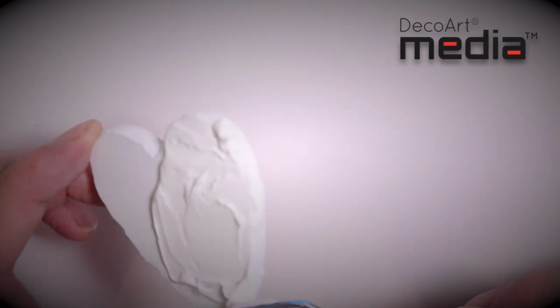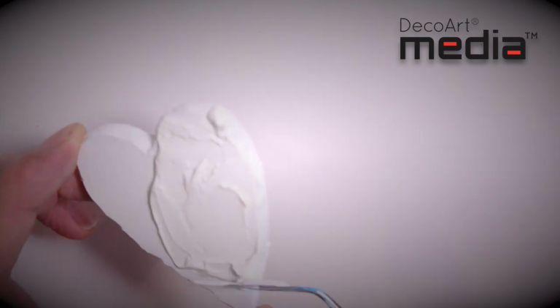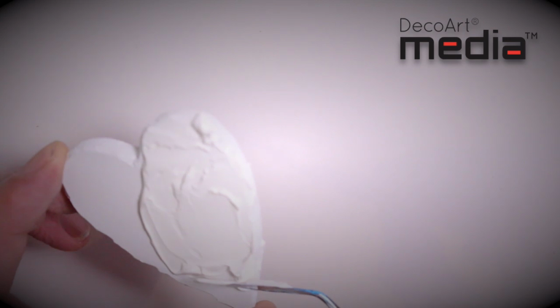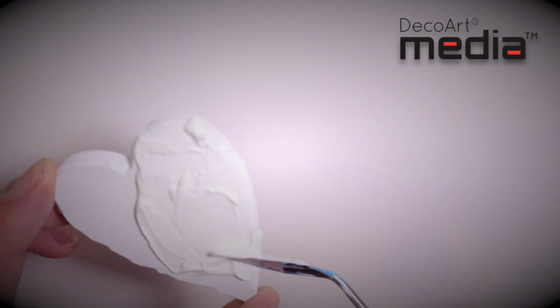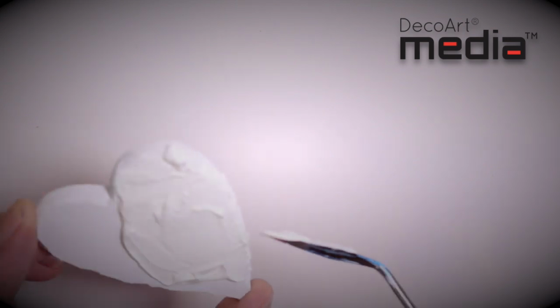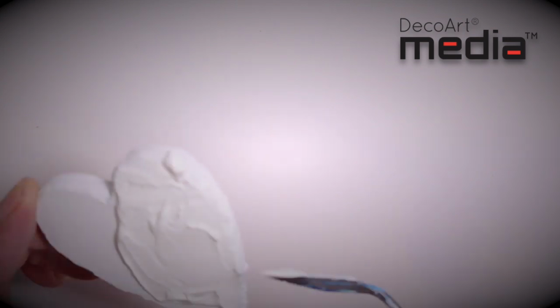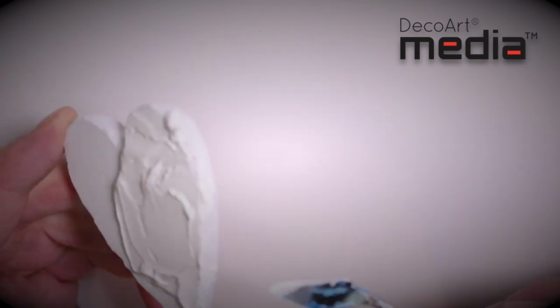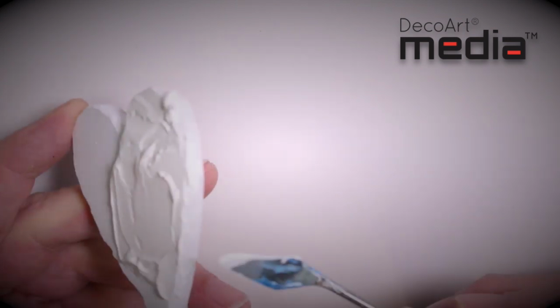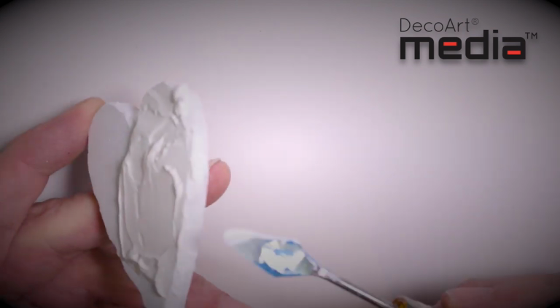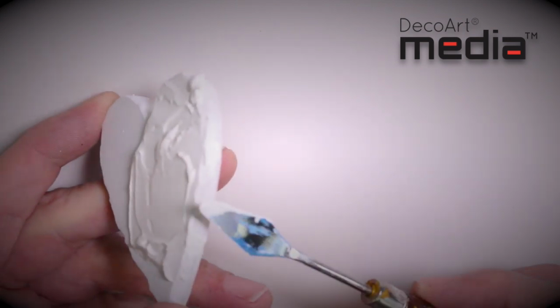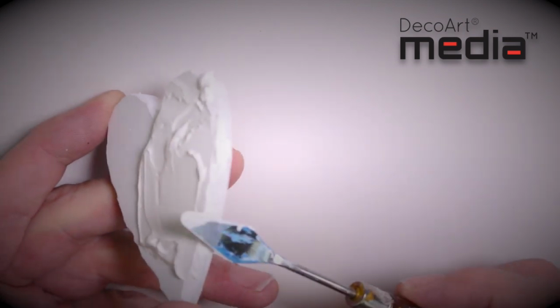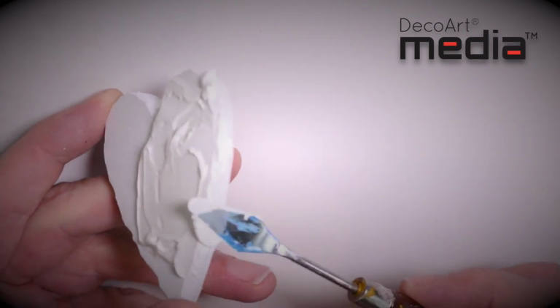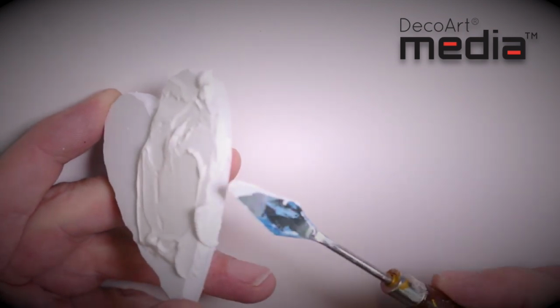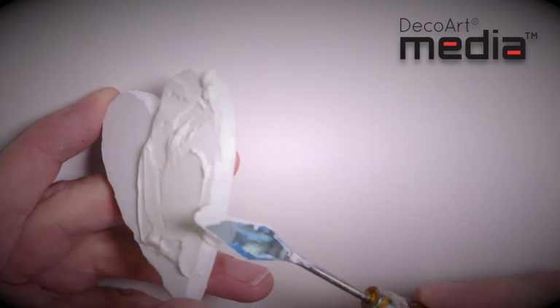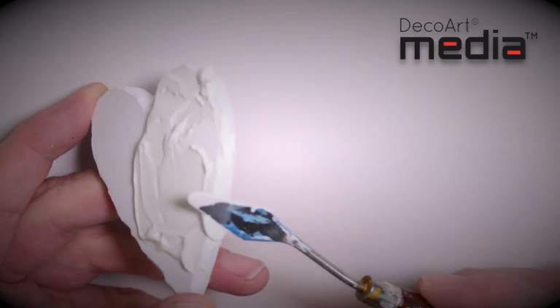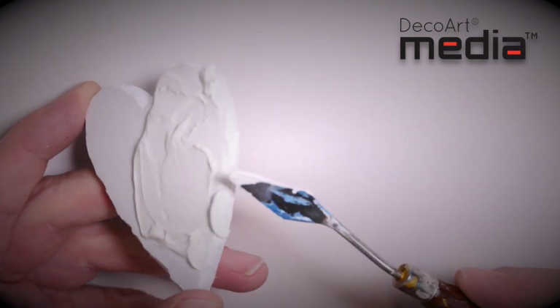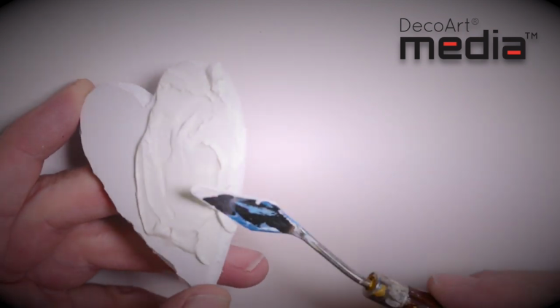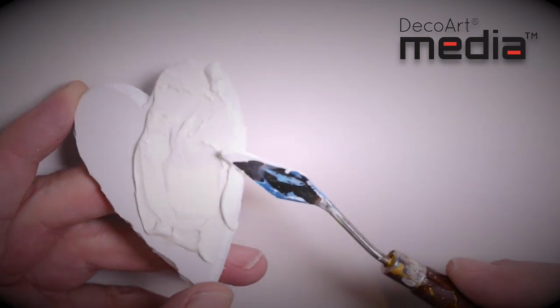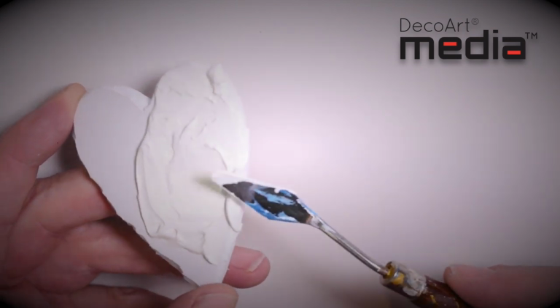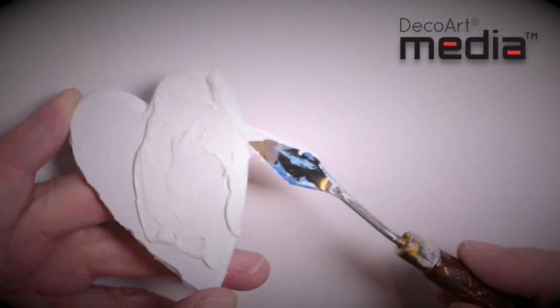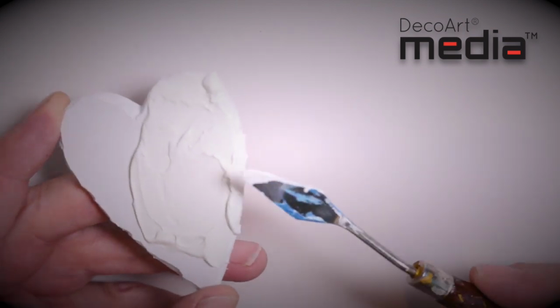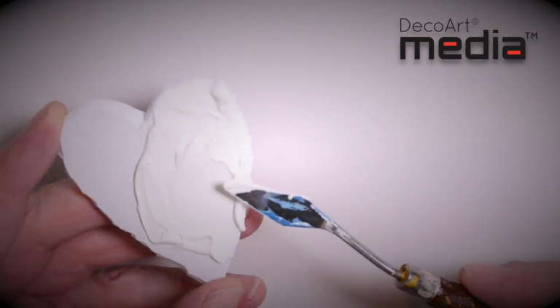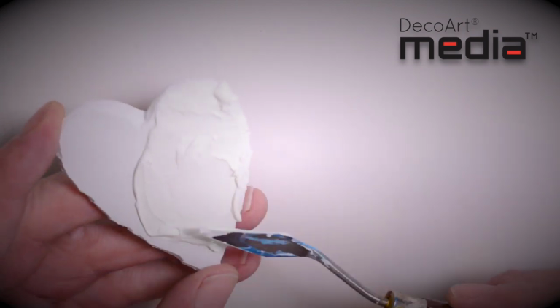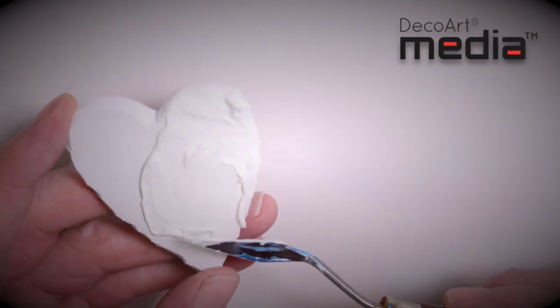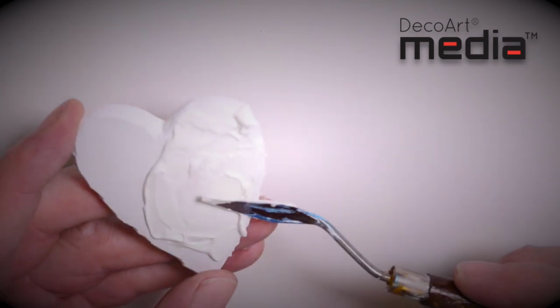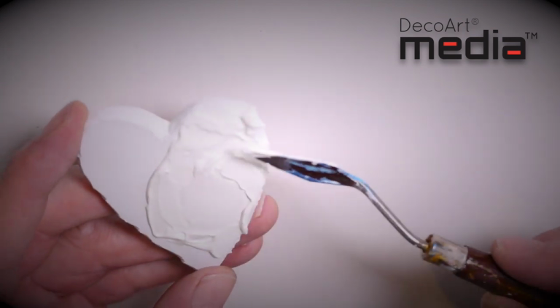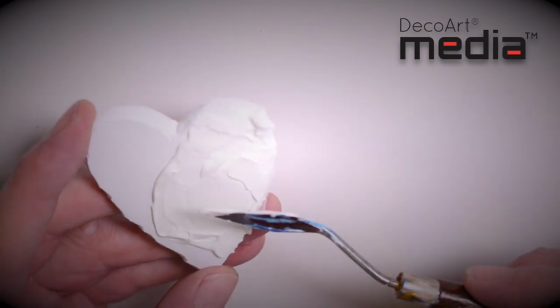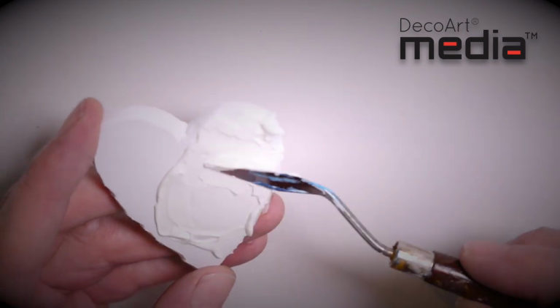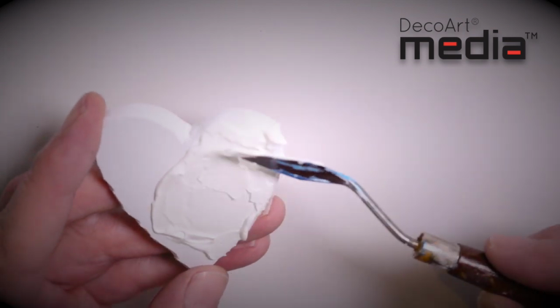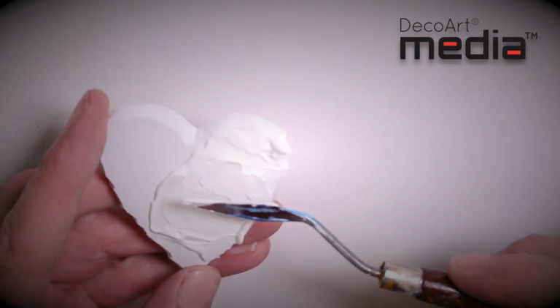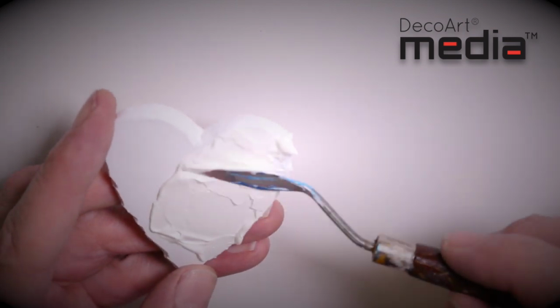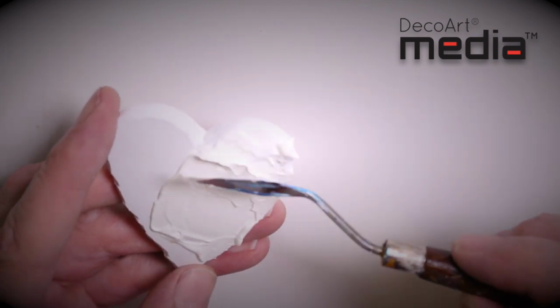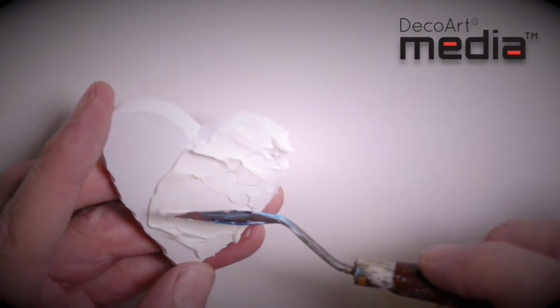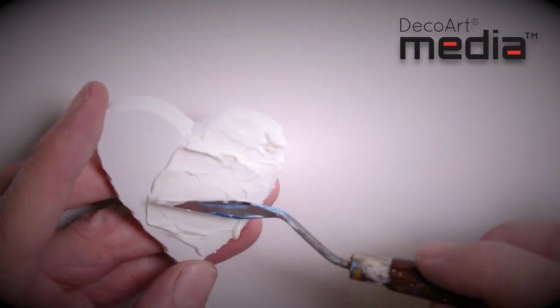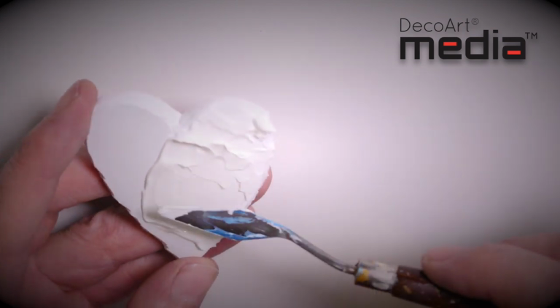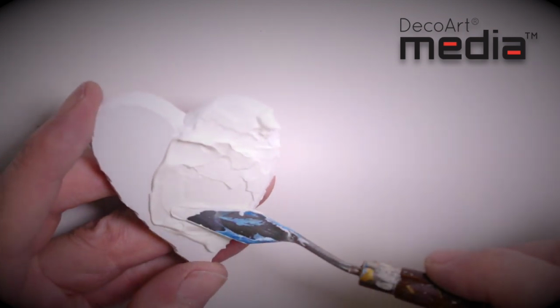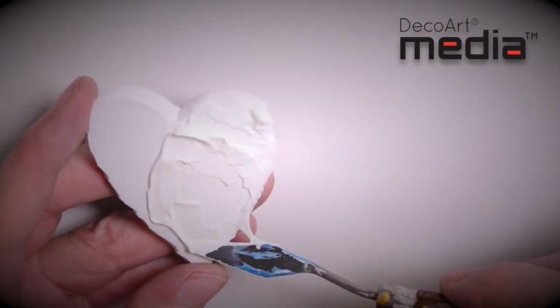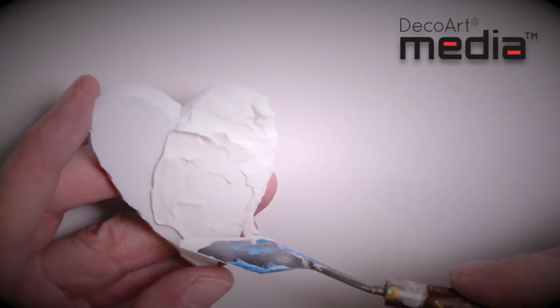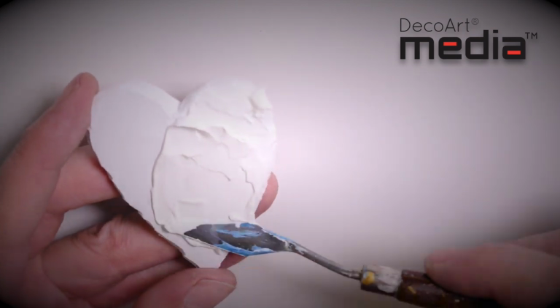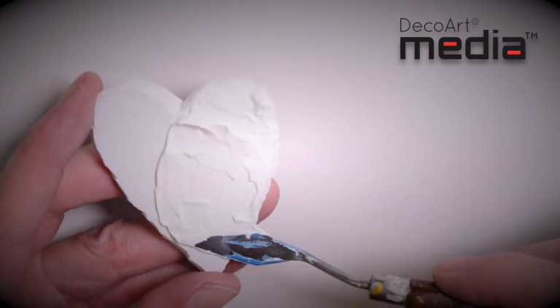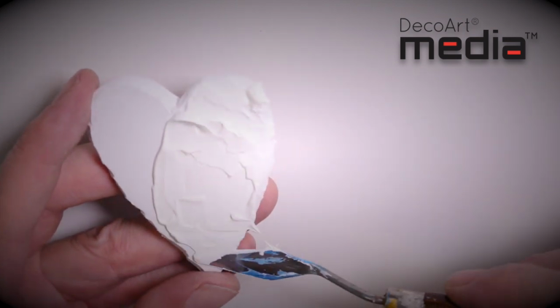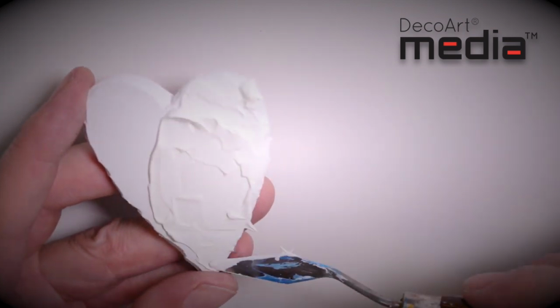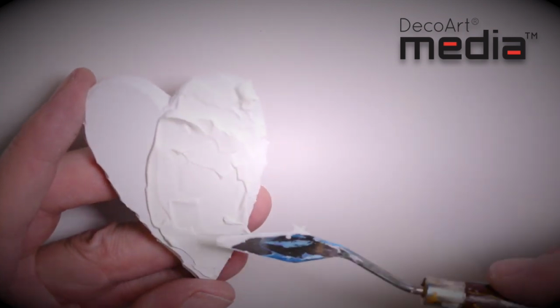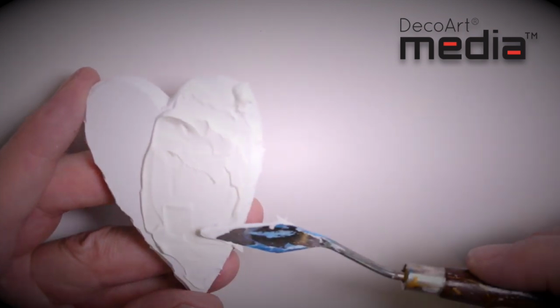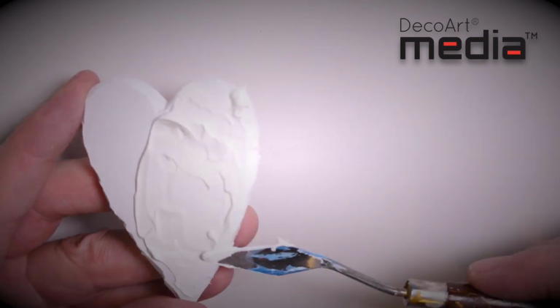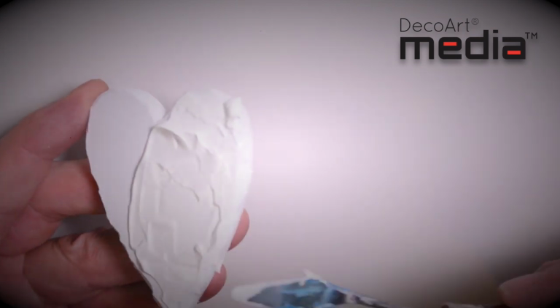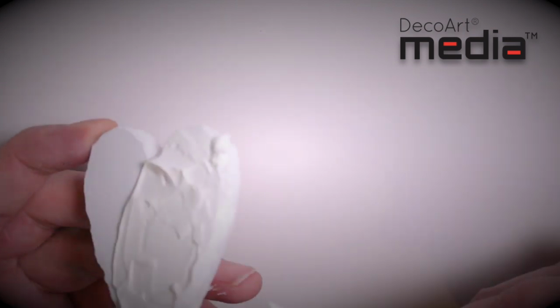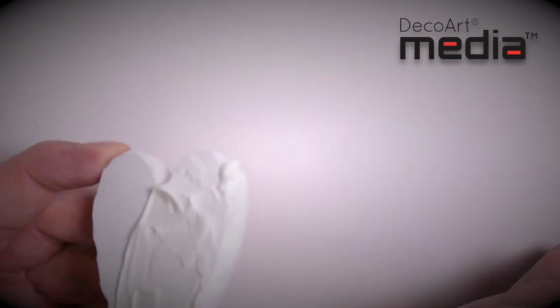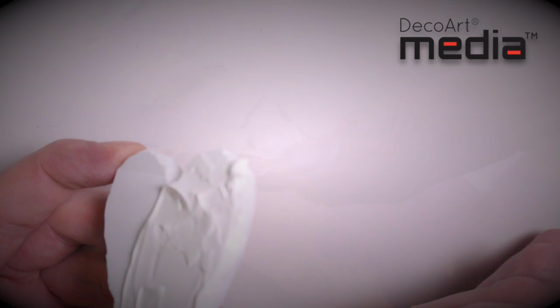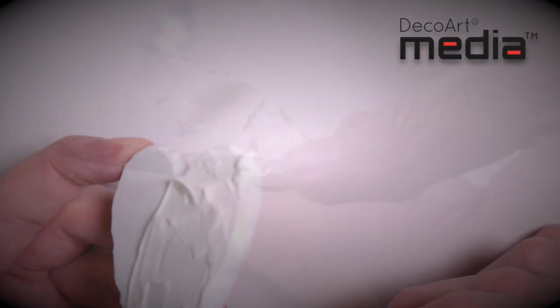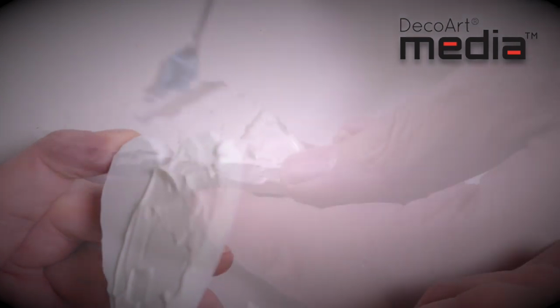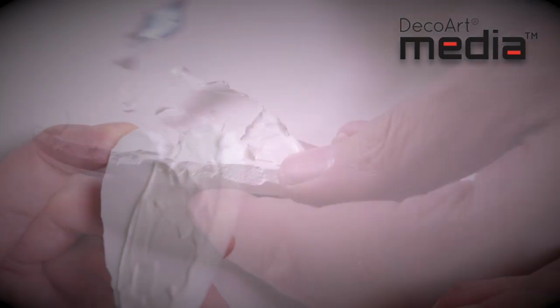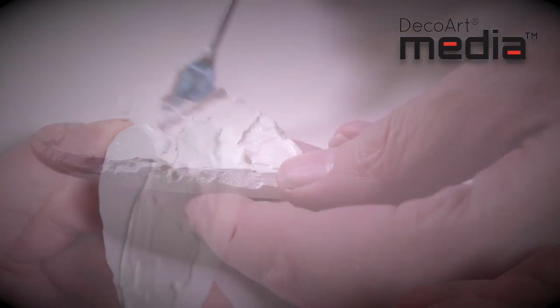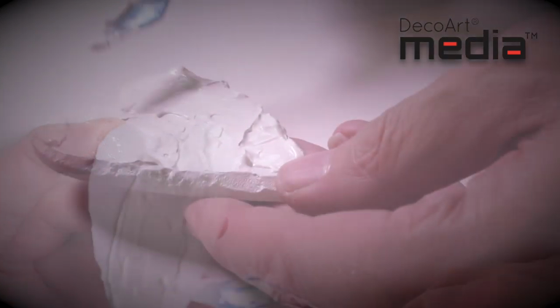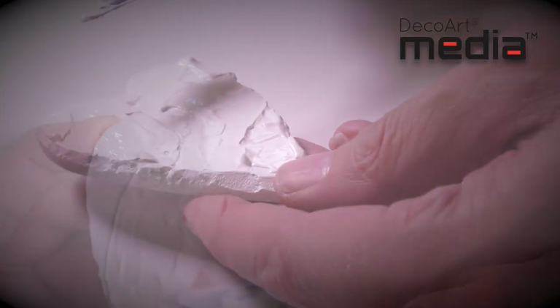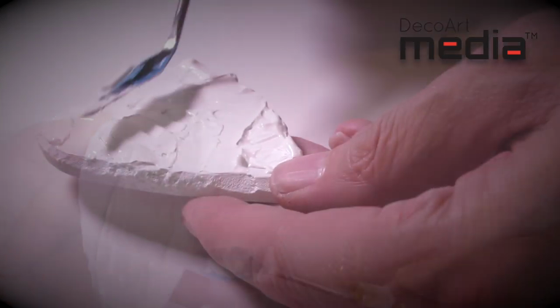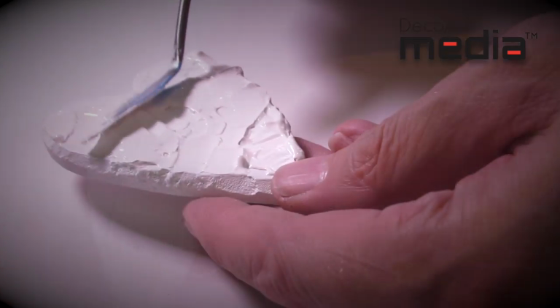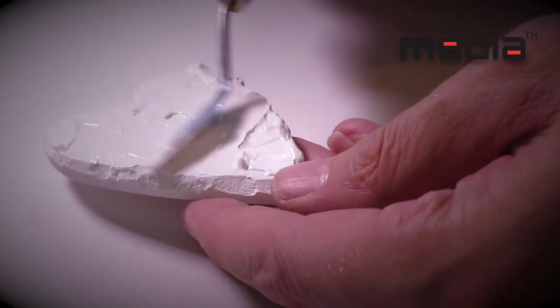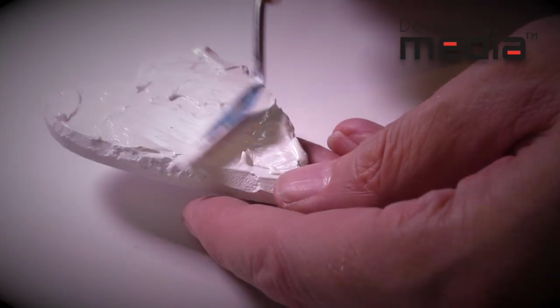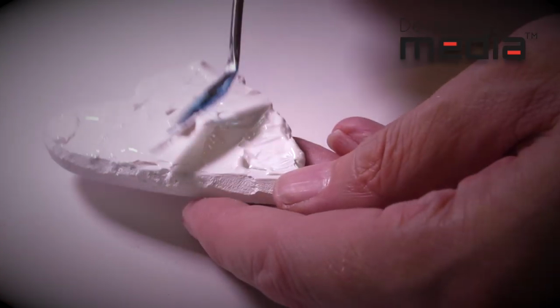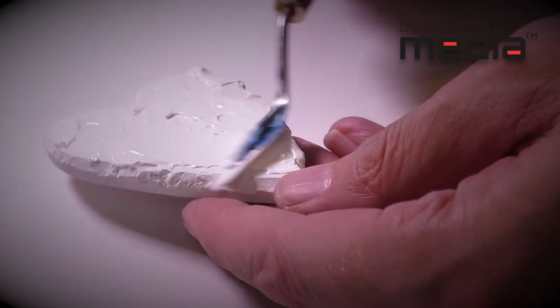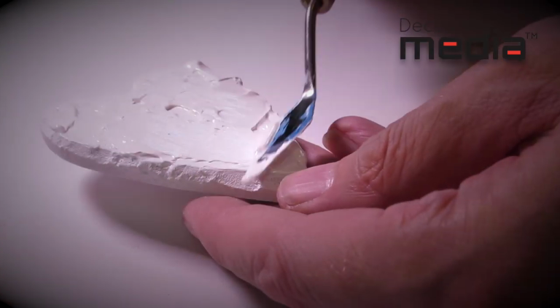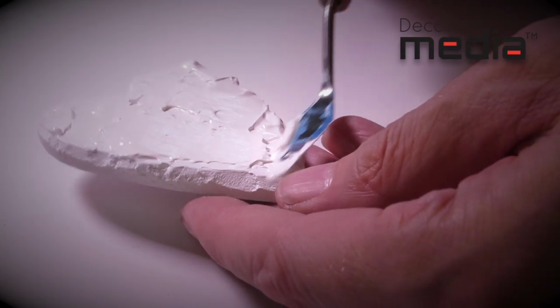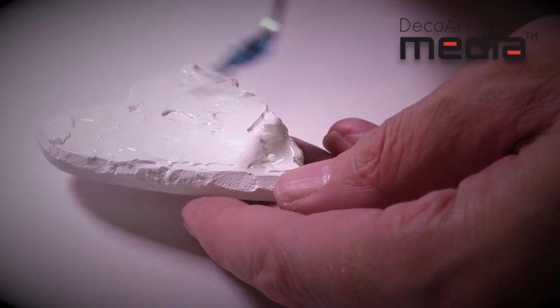If I was to base coat this red, then I'd have red showing through the cracks when the crackle paste is dried. So you can base coat any colour you like.